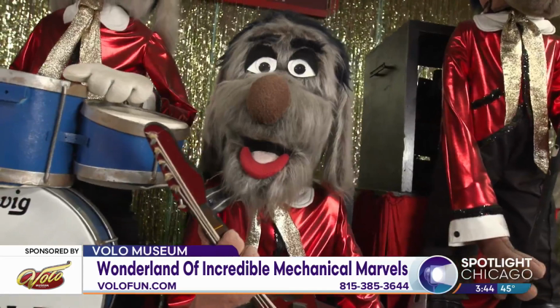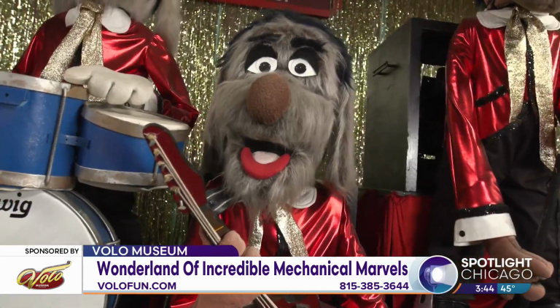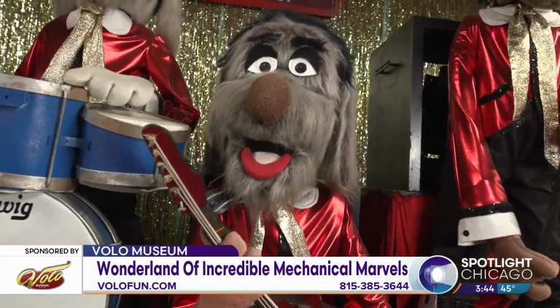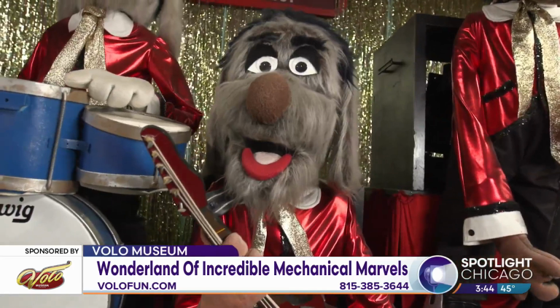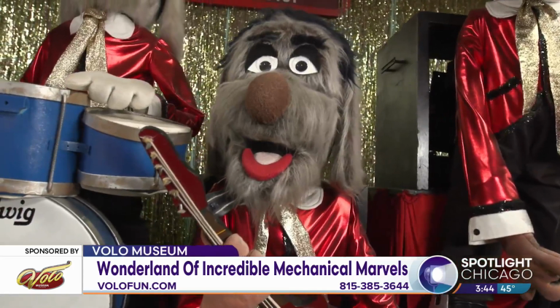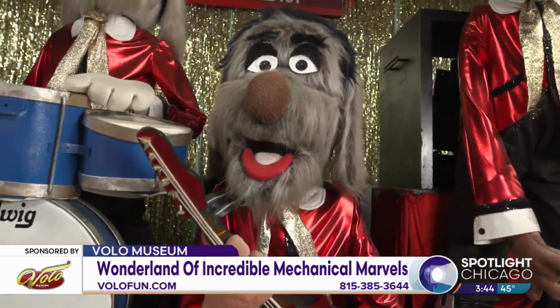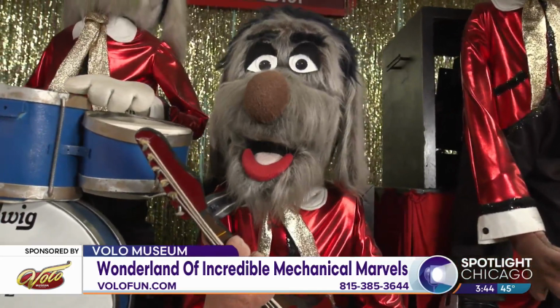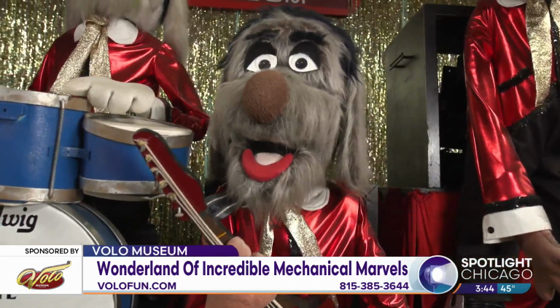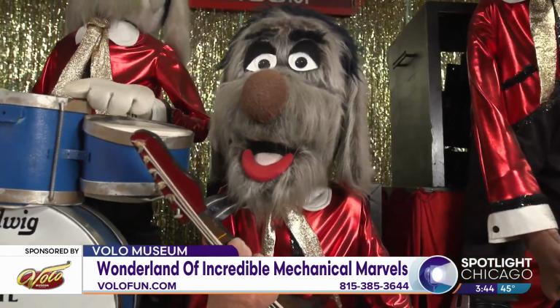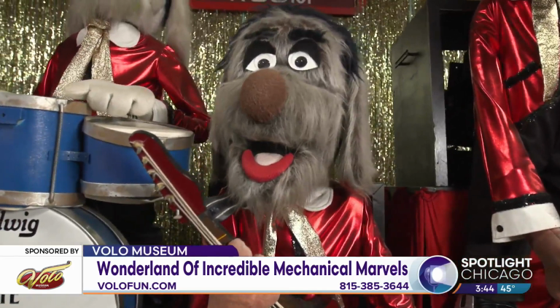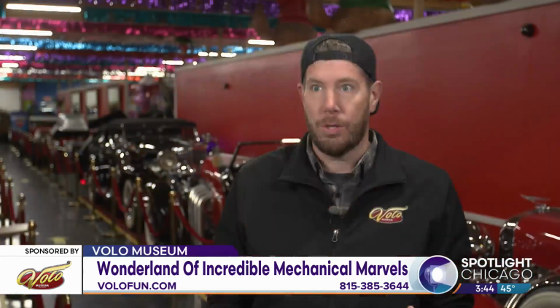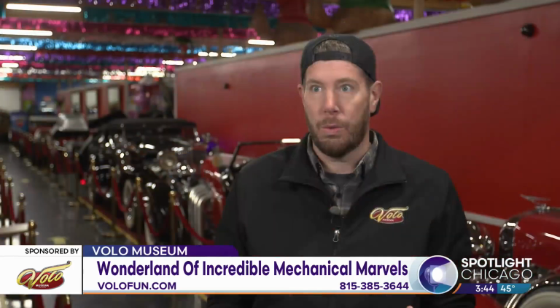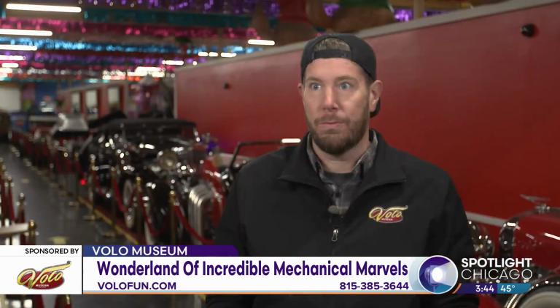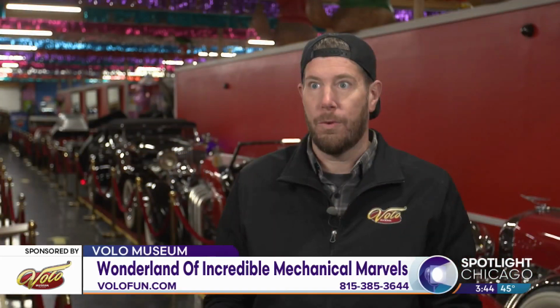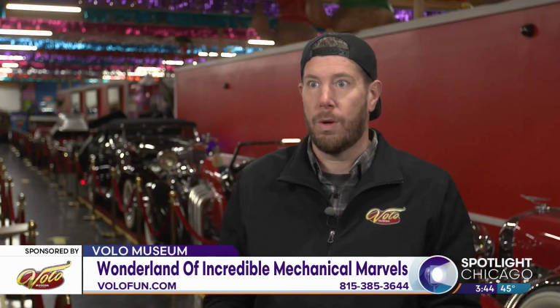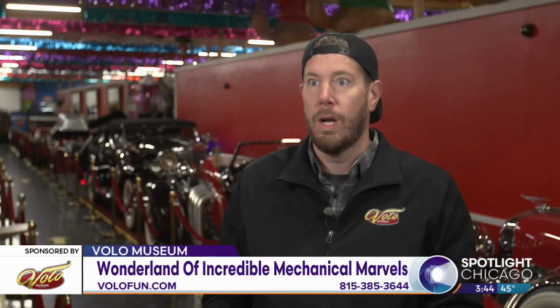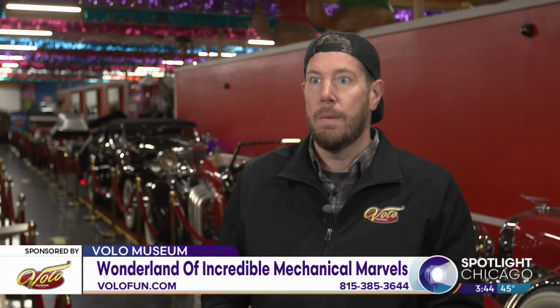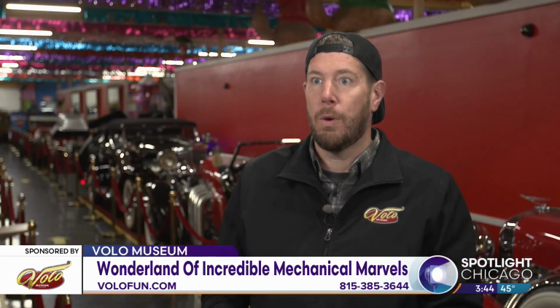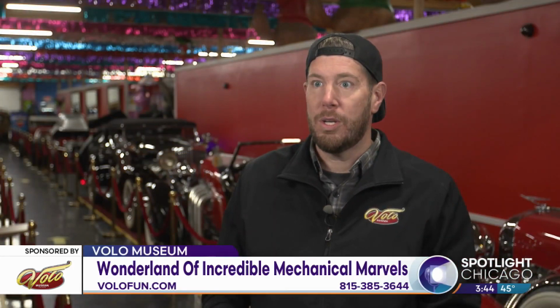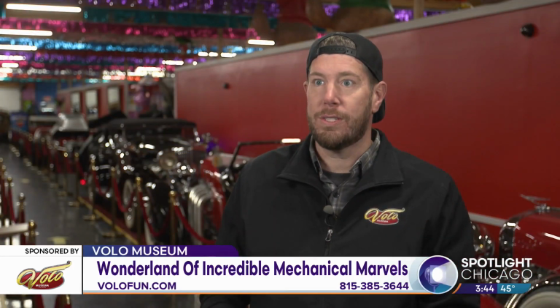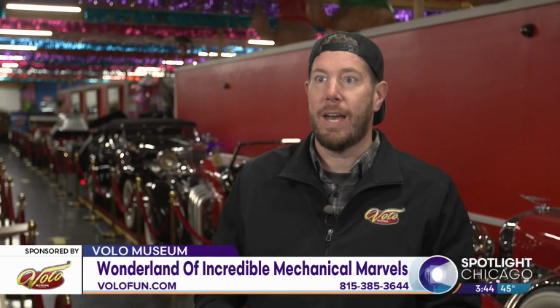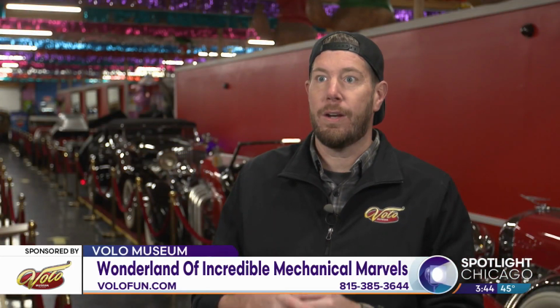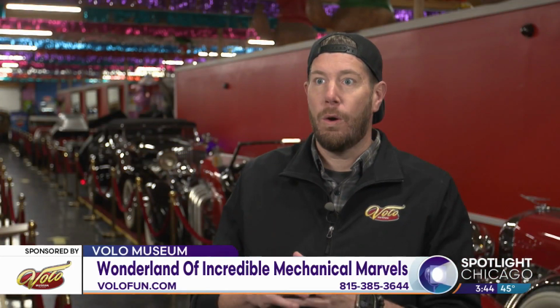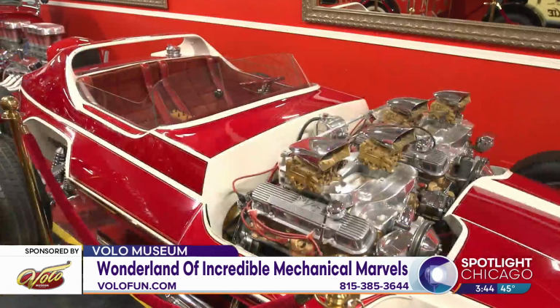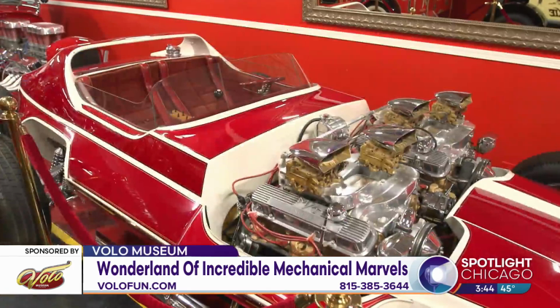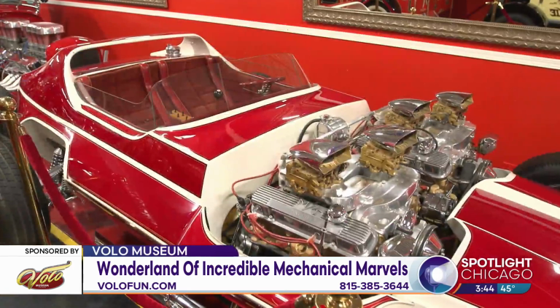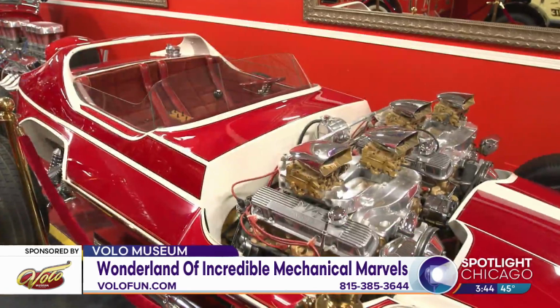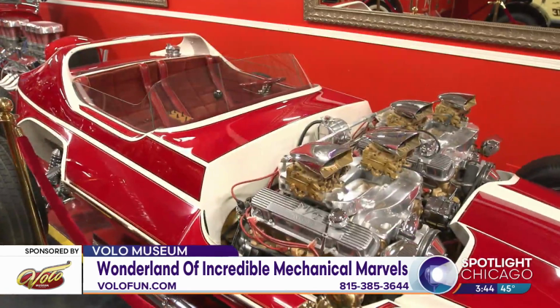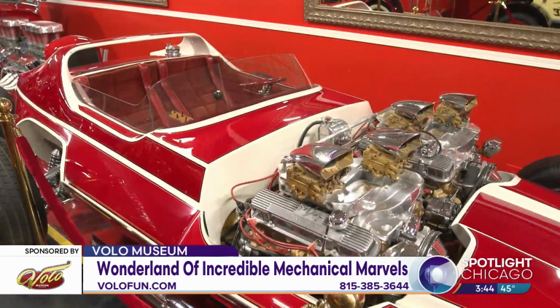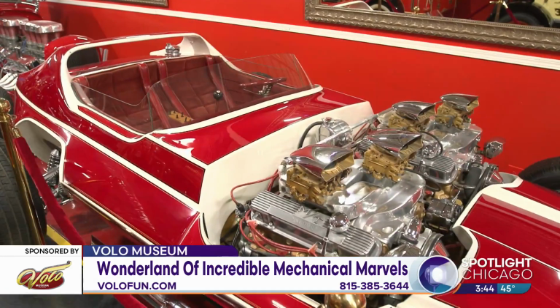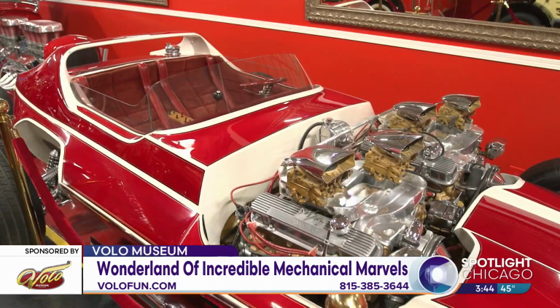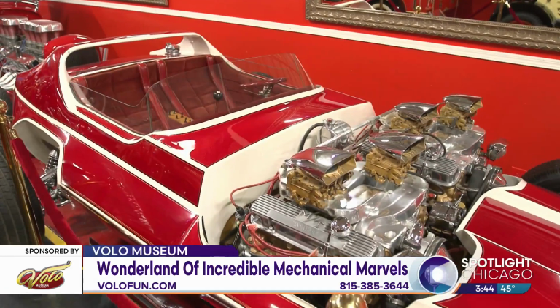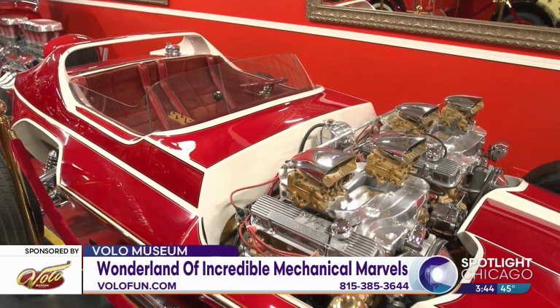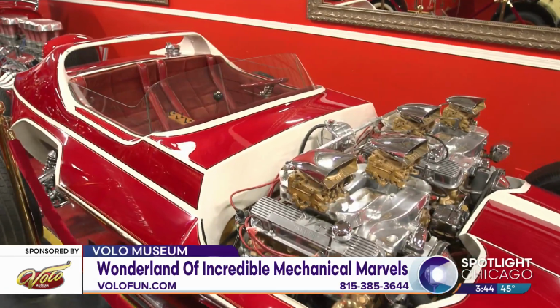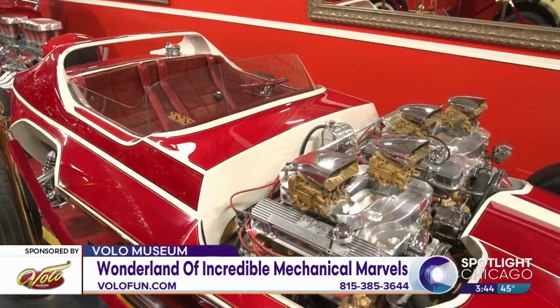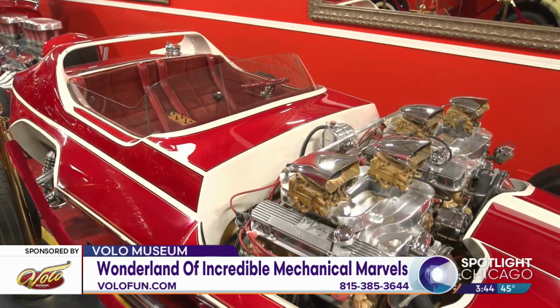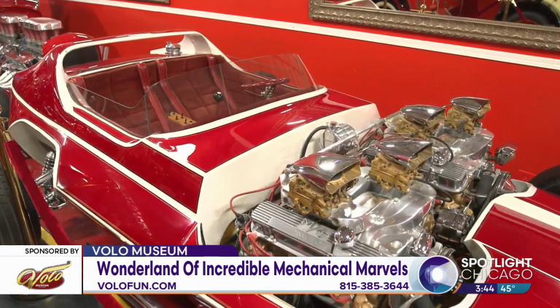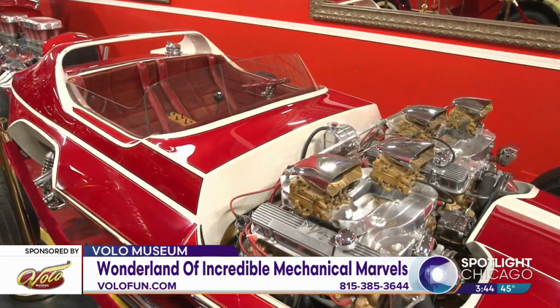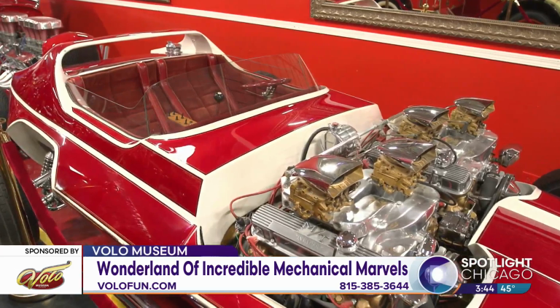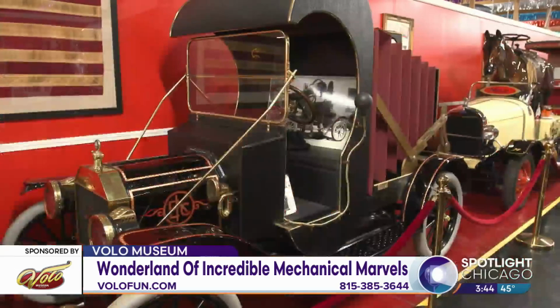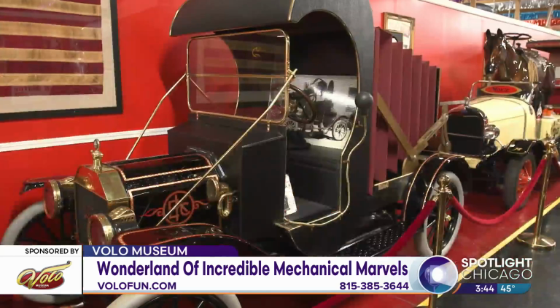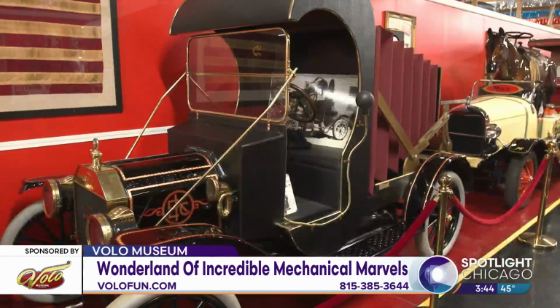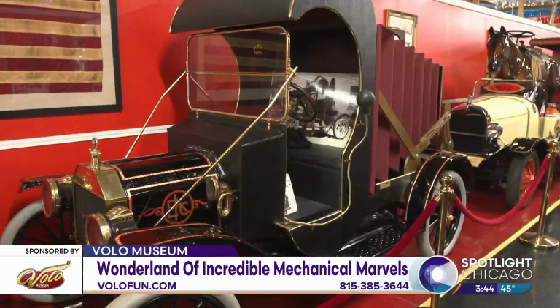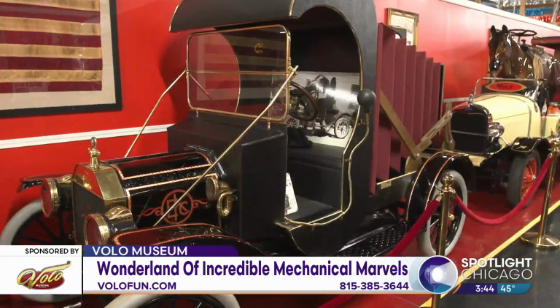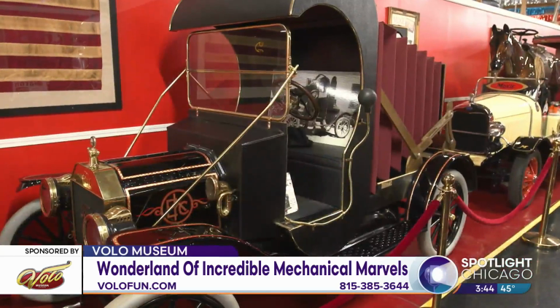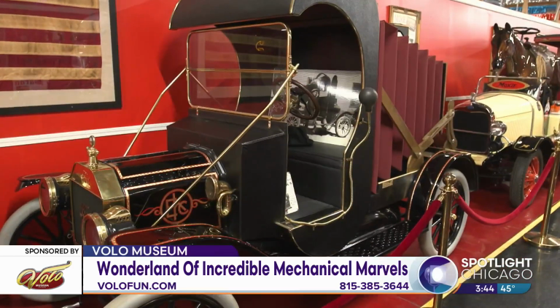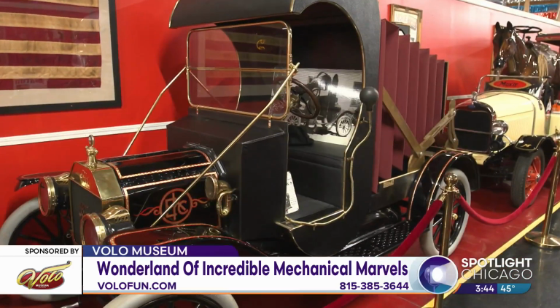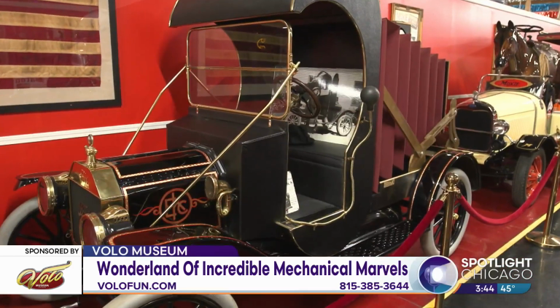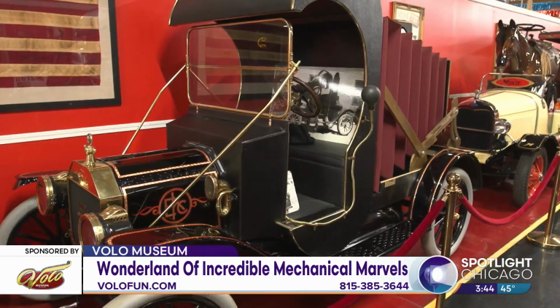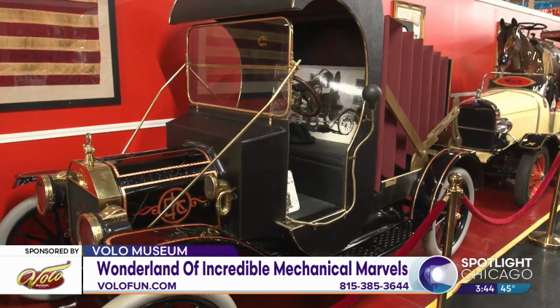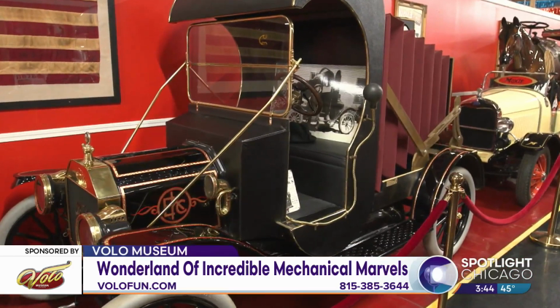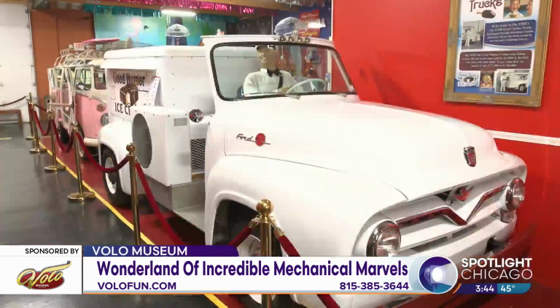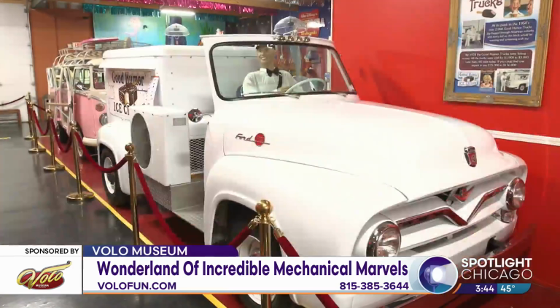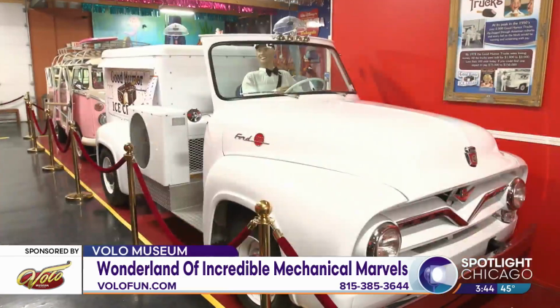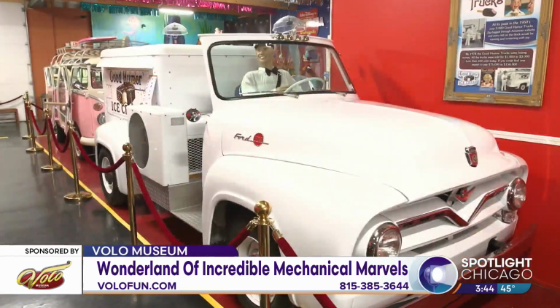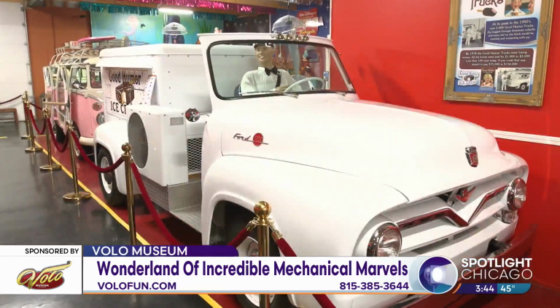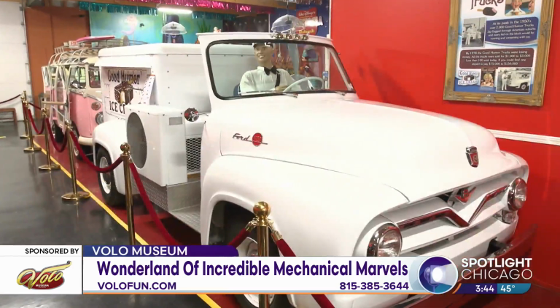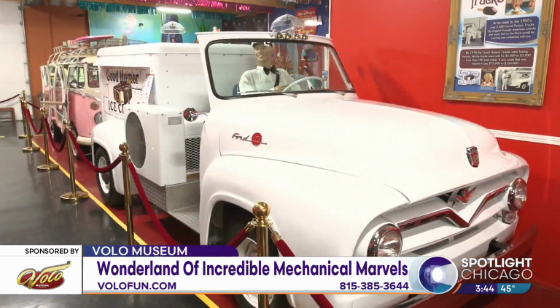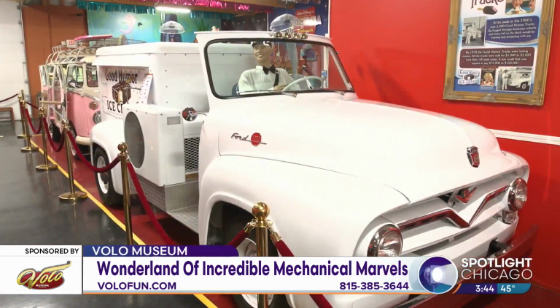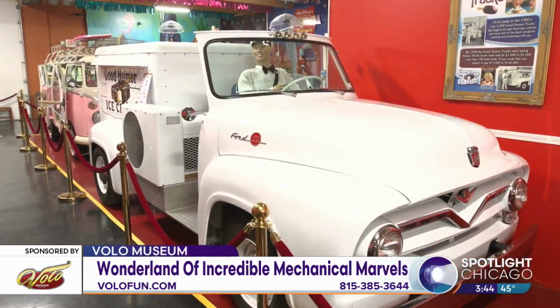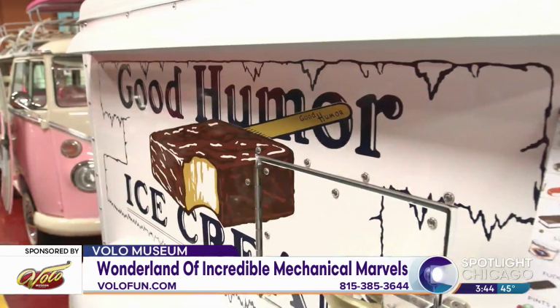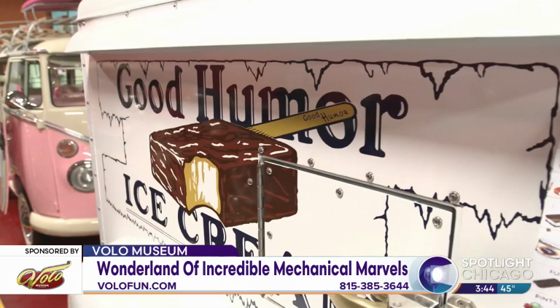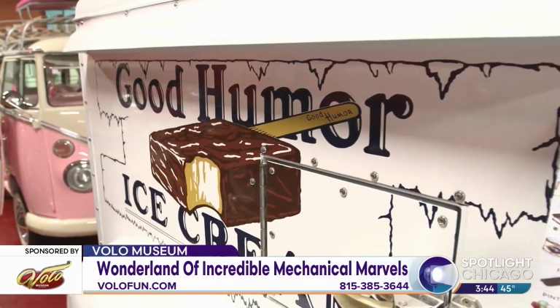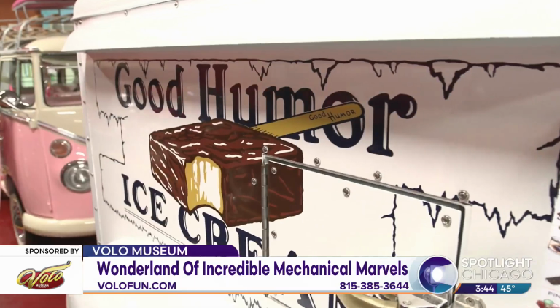Not only do the kids love showroom four, but they've just added a whole new row of extremely historic and exceptional cars that you really won't see anywhere else in the world.